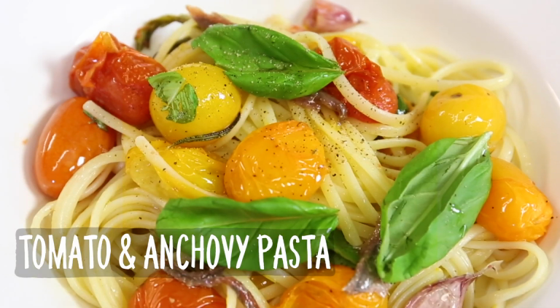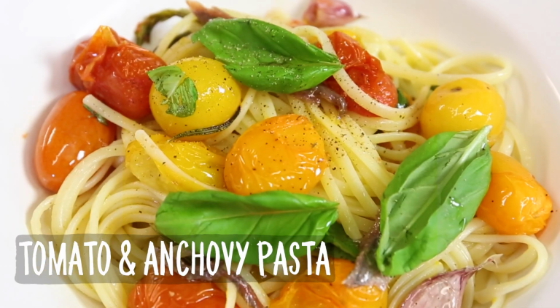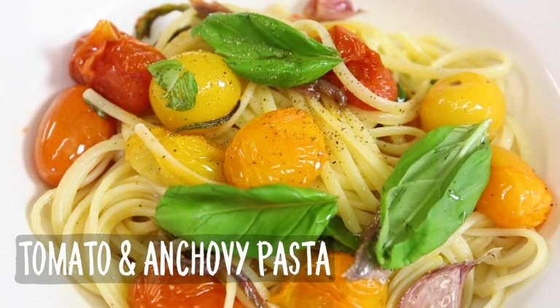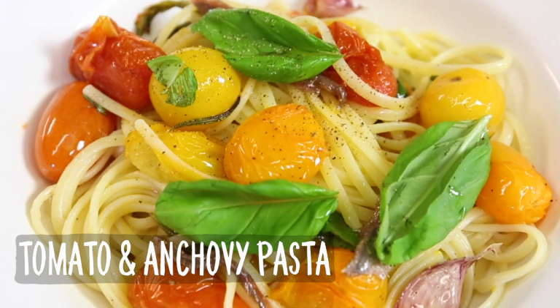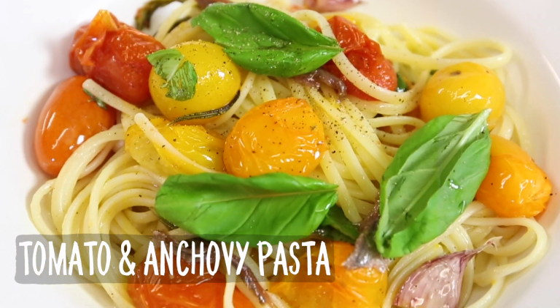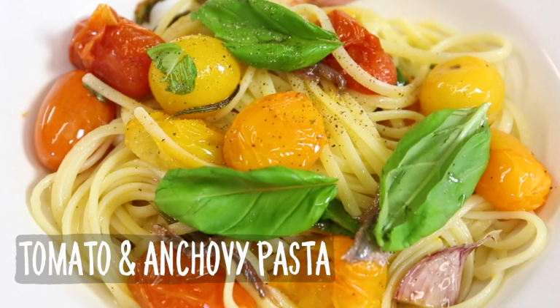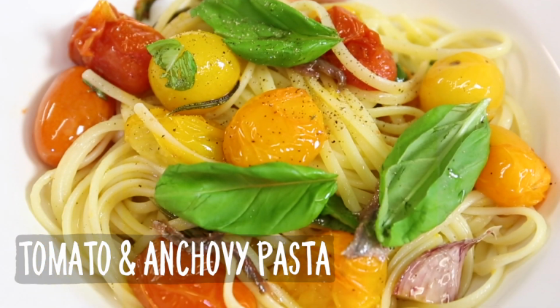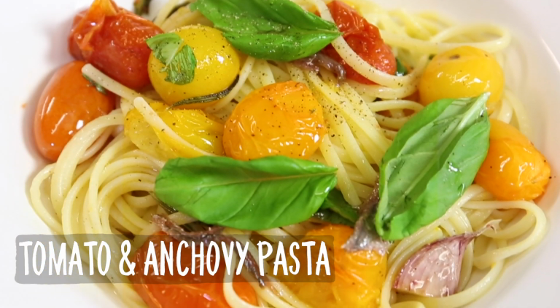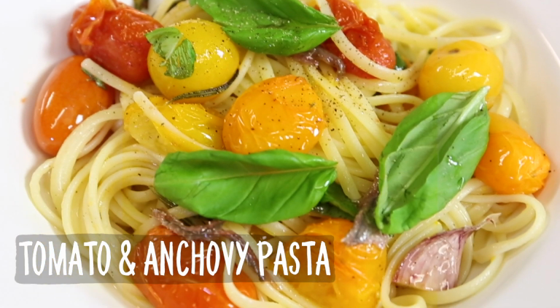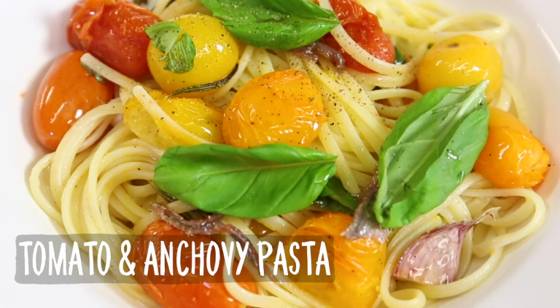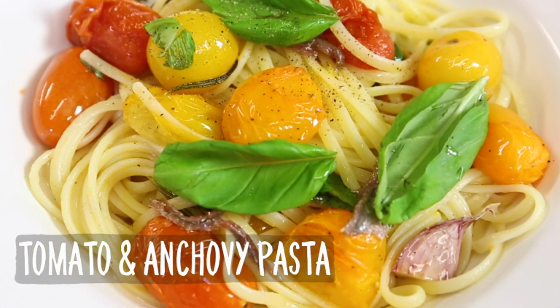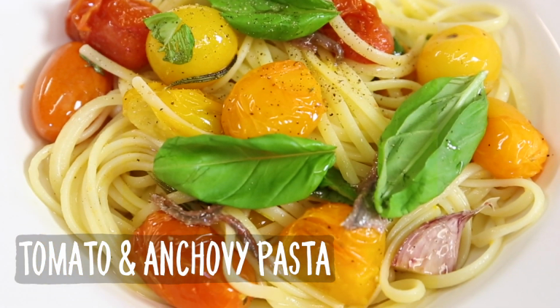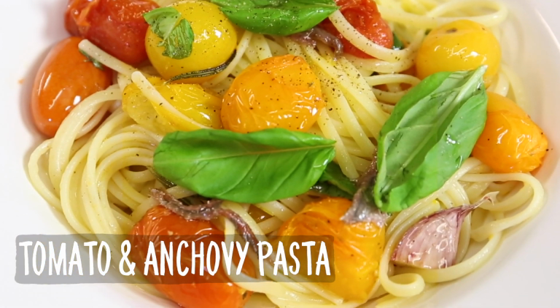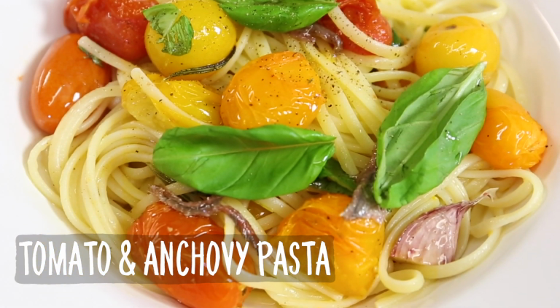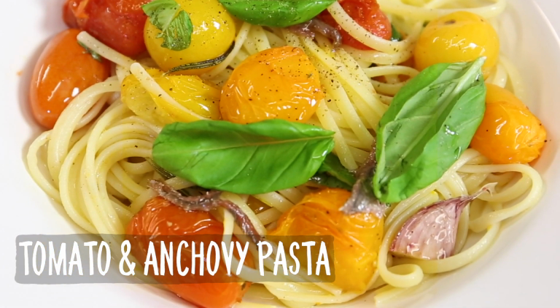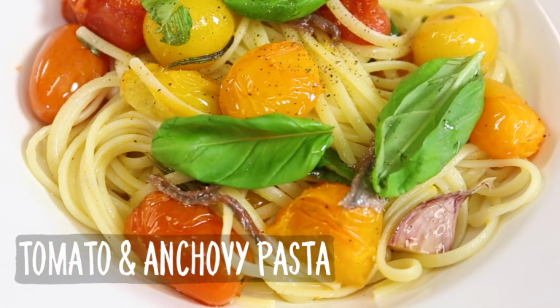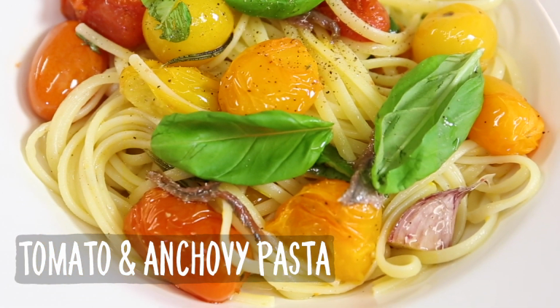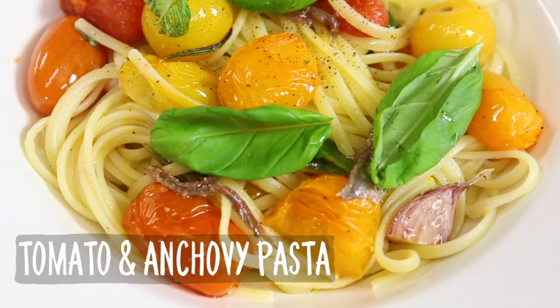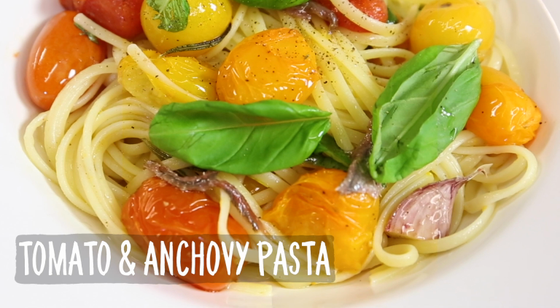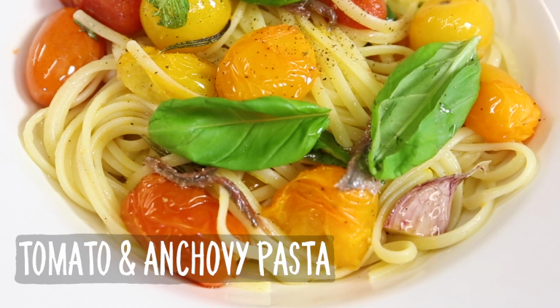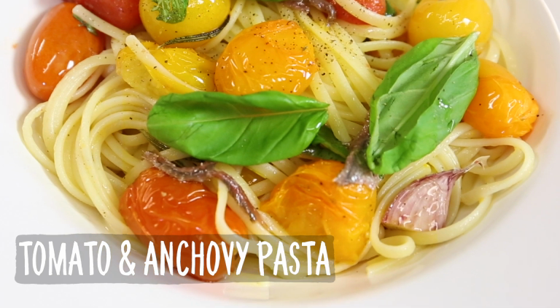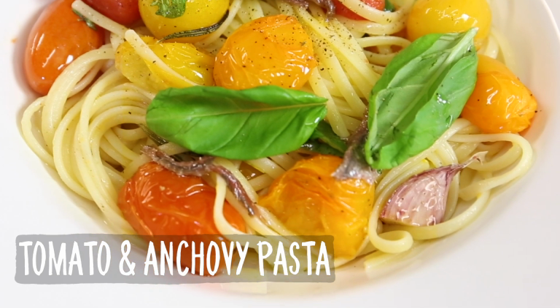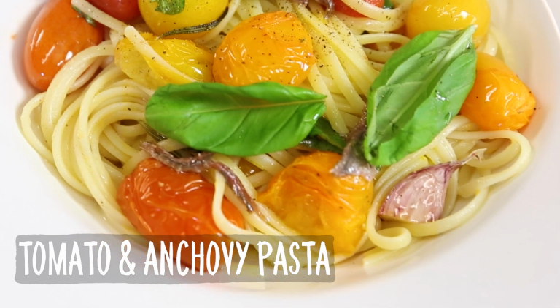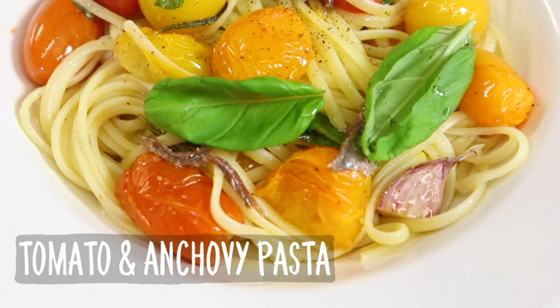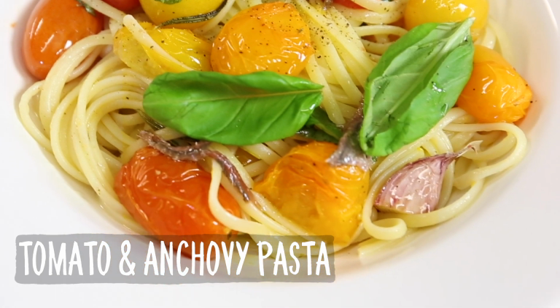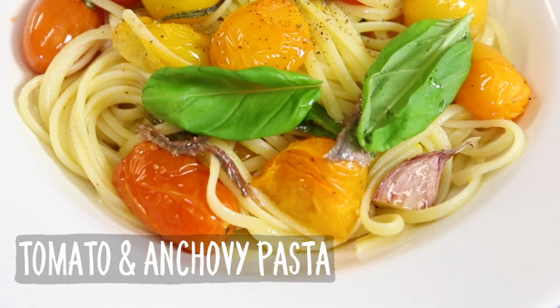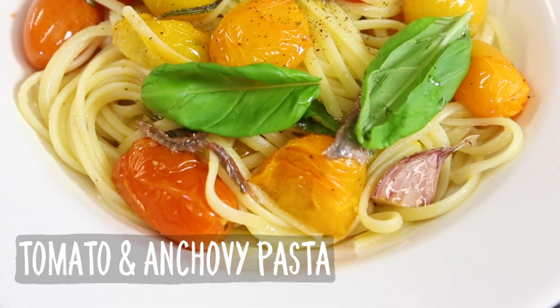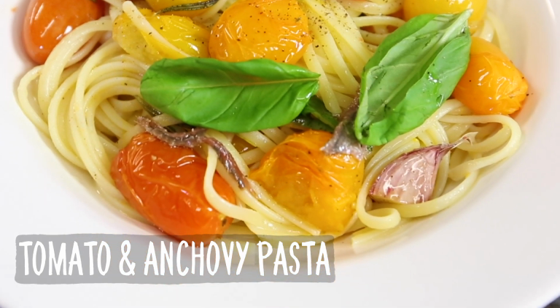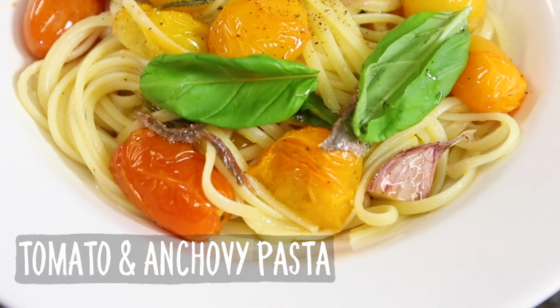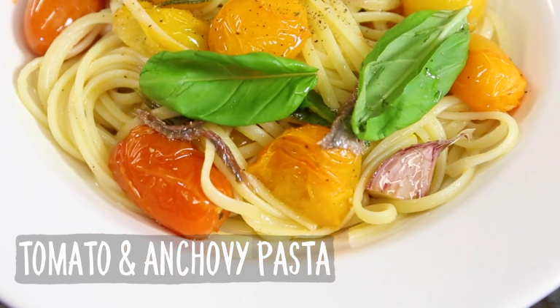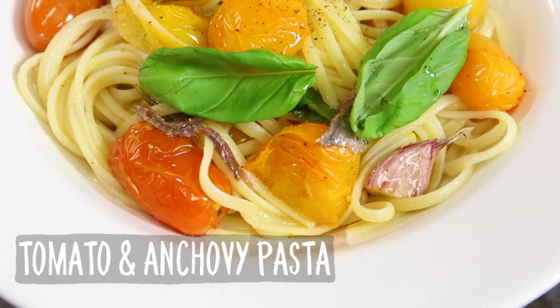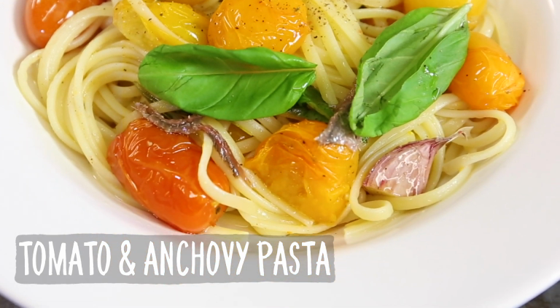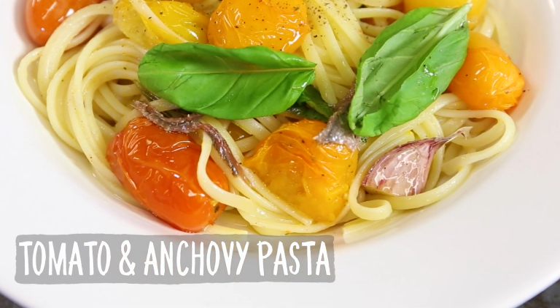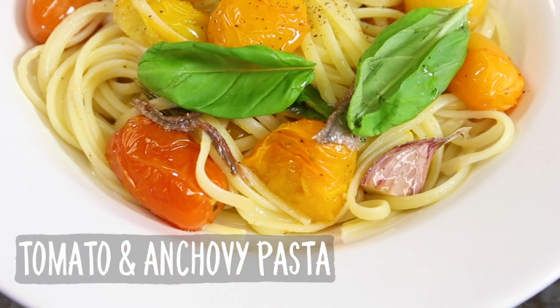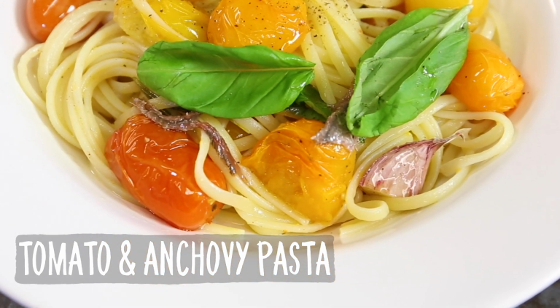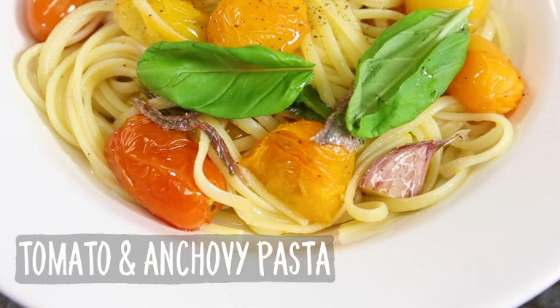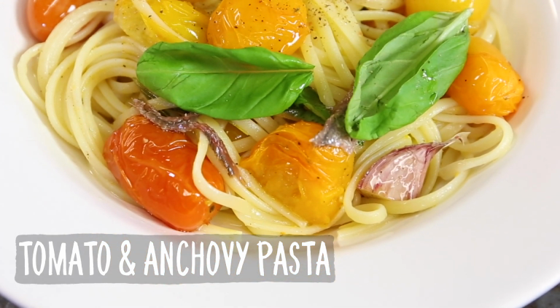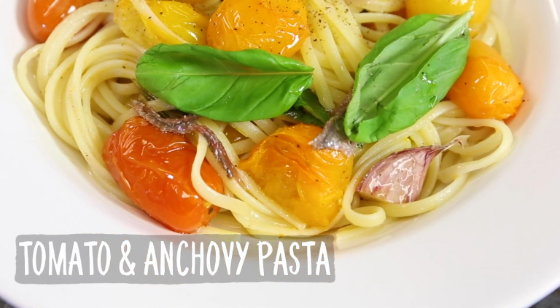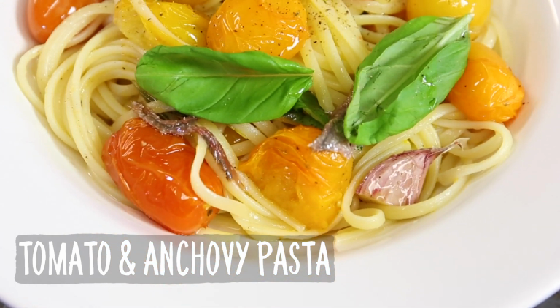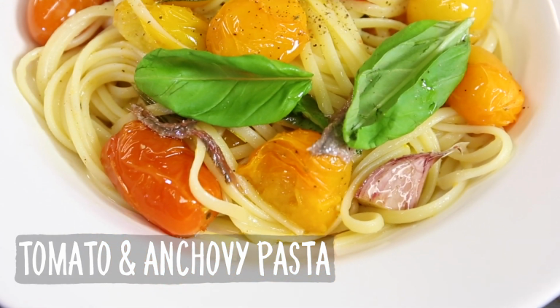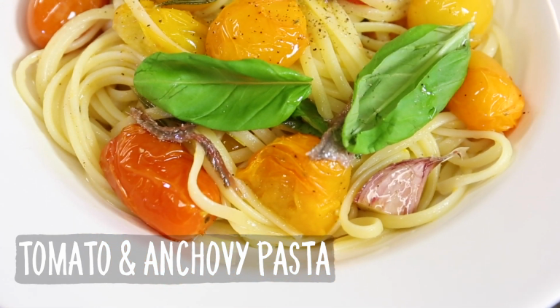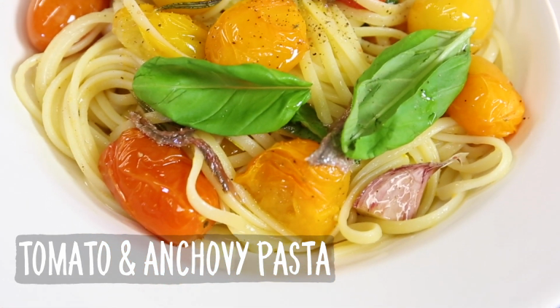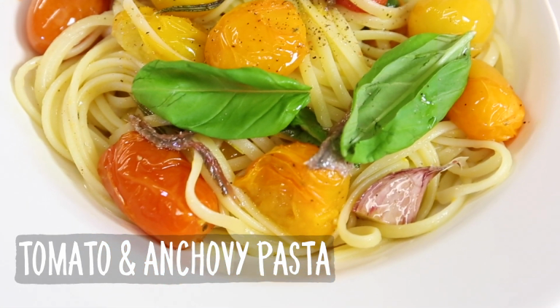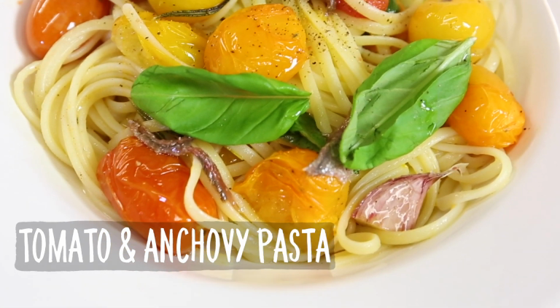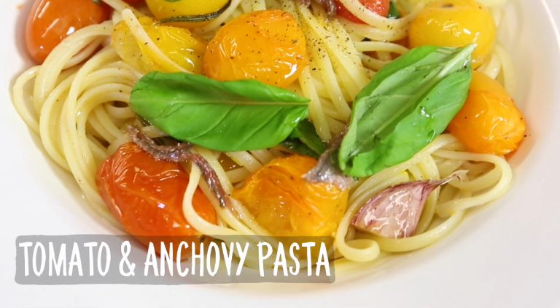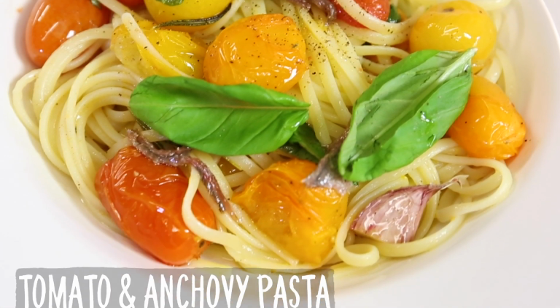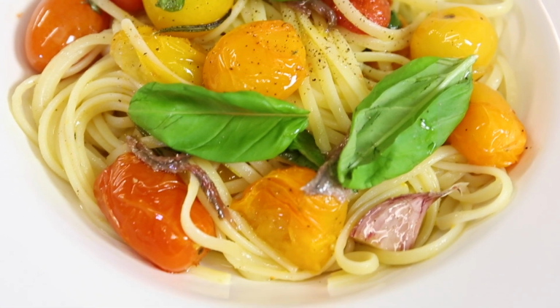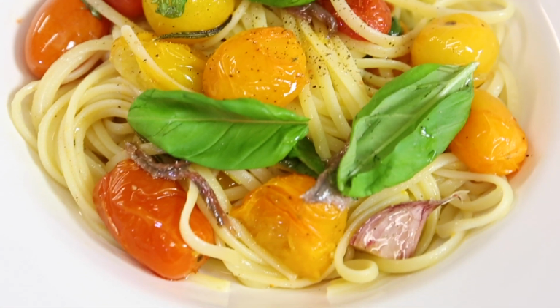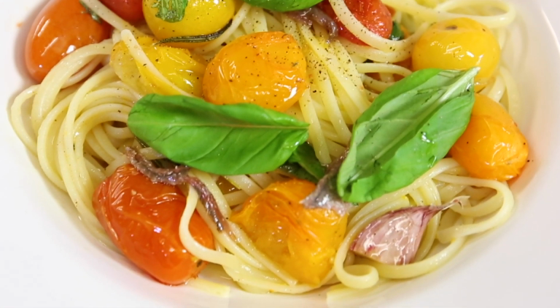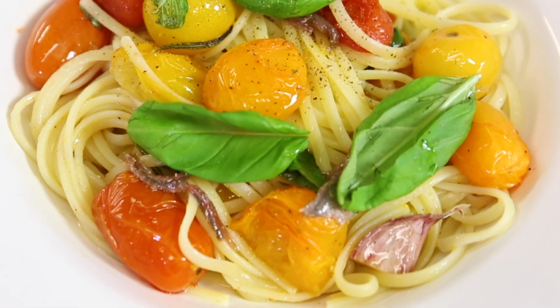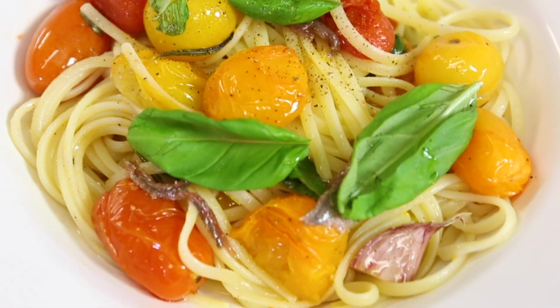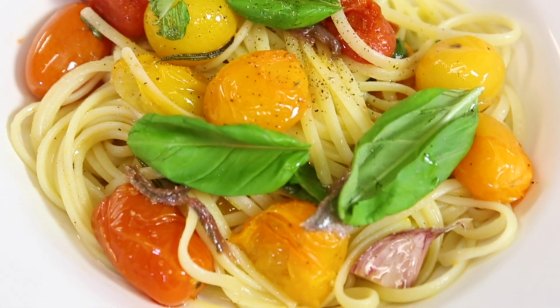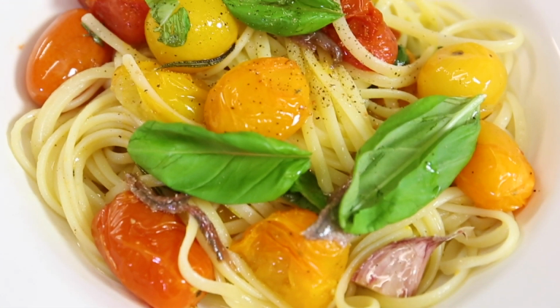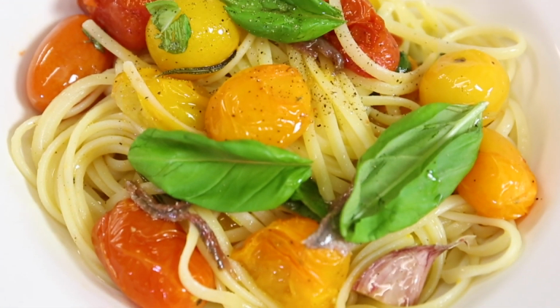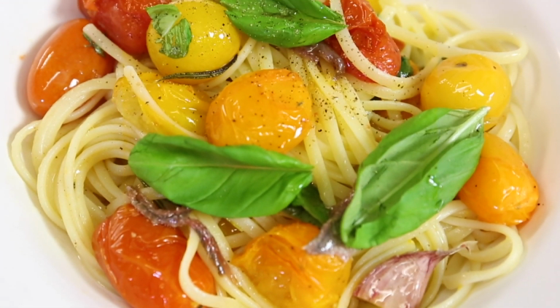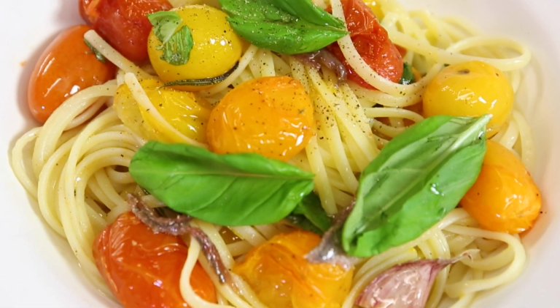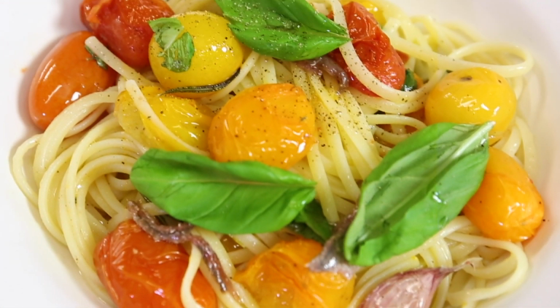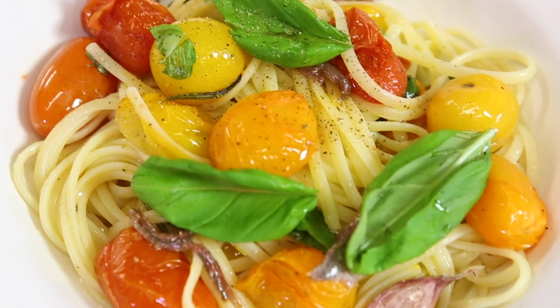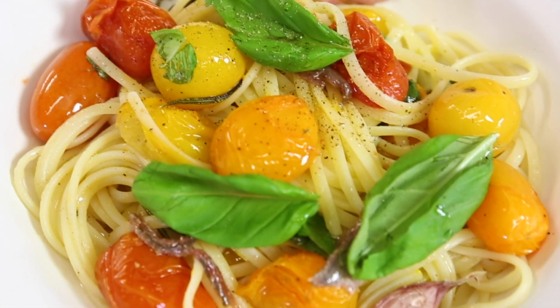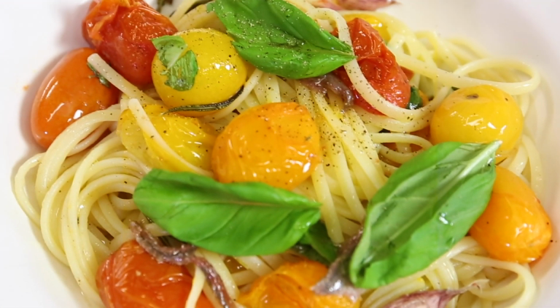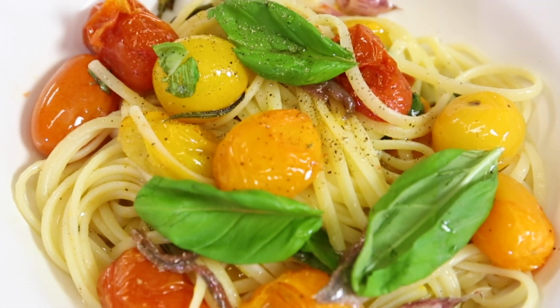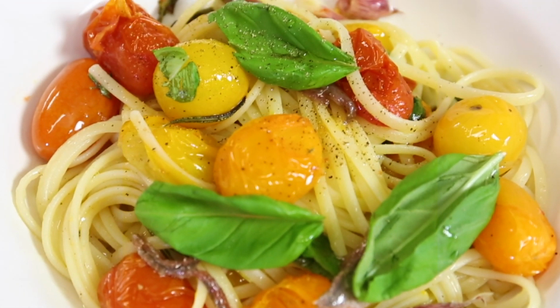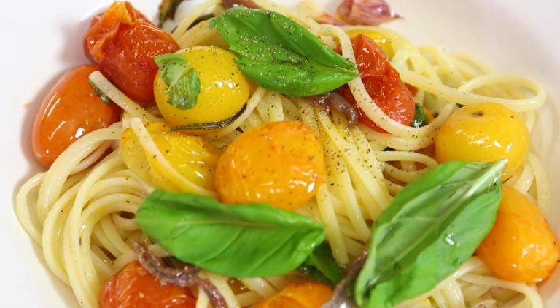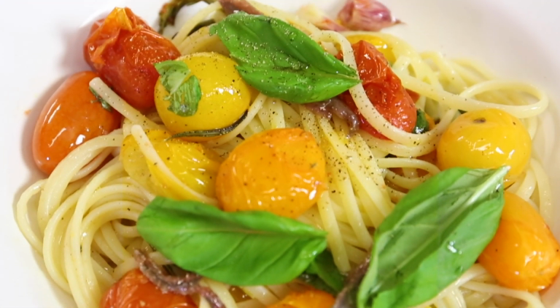It's slowly cooked tomatoes, rosemary, thyme, basil, olive oil, and anchovies on top of pasta.